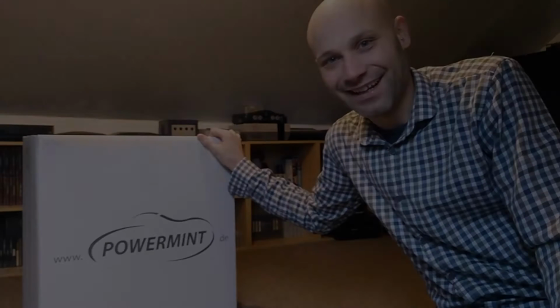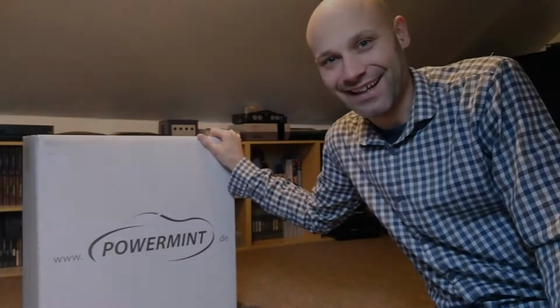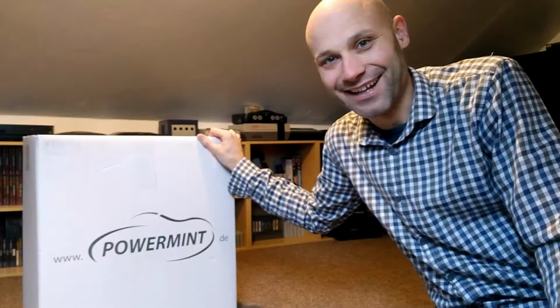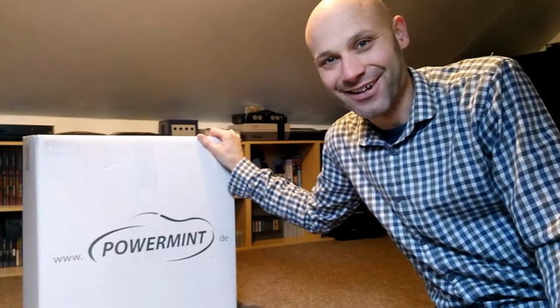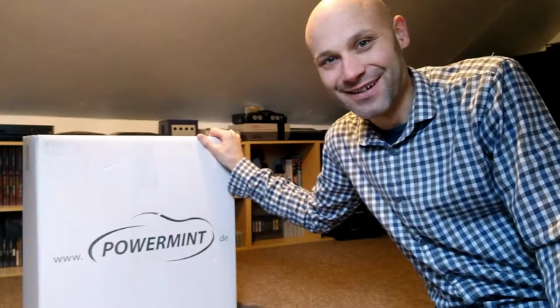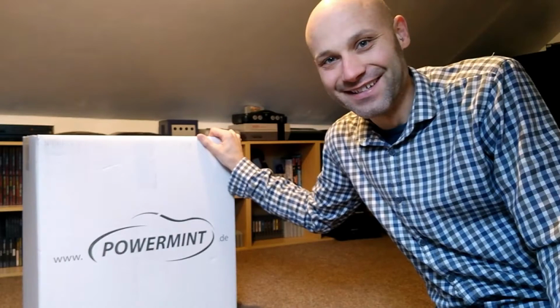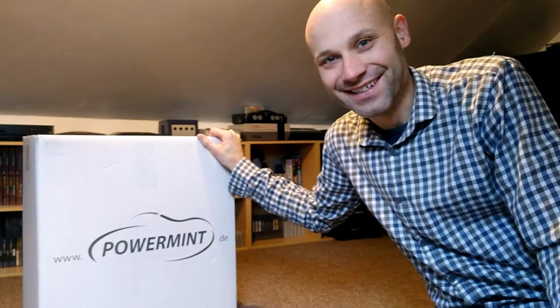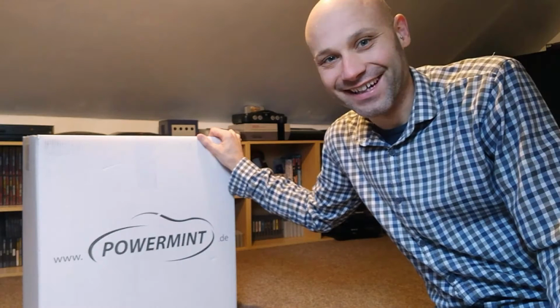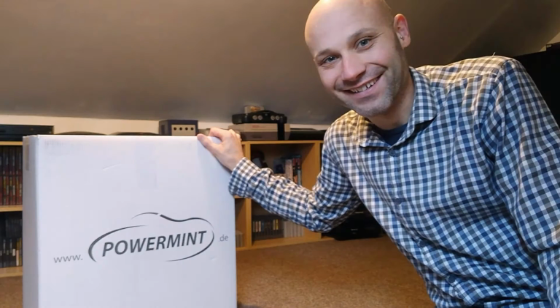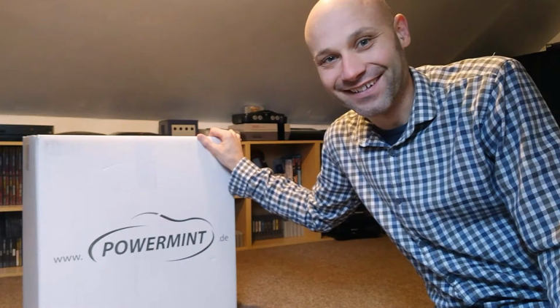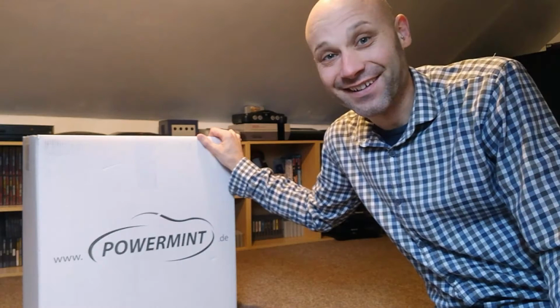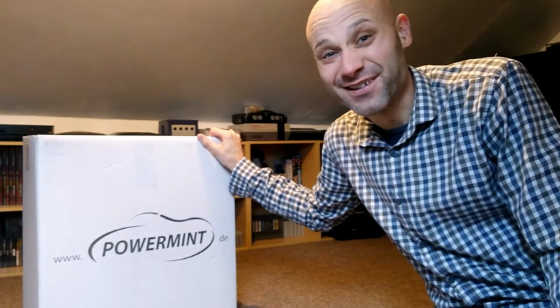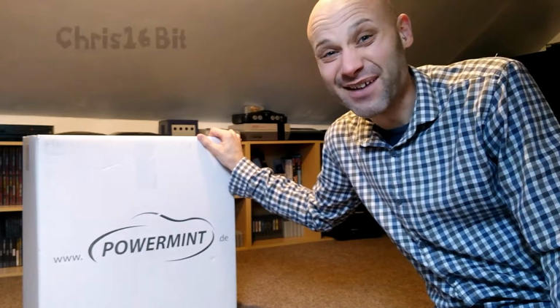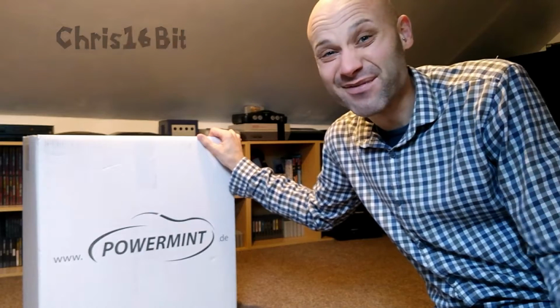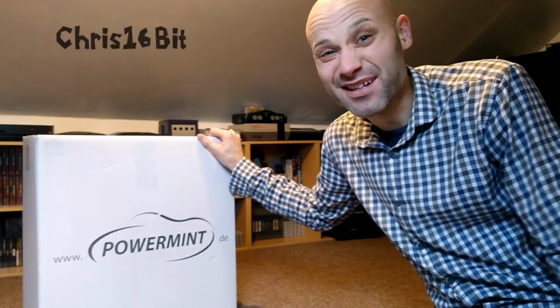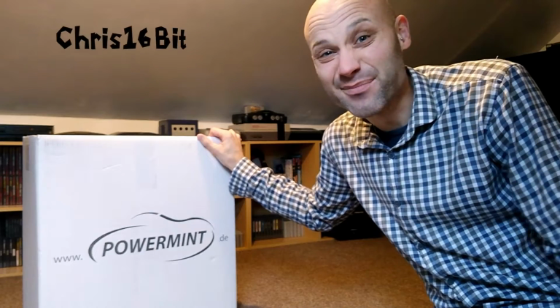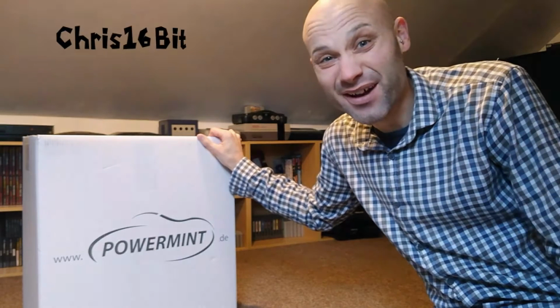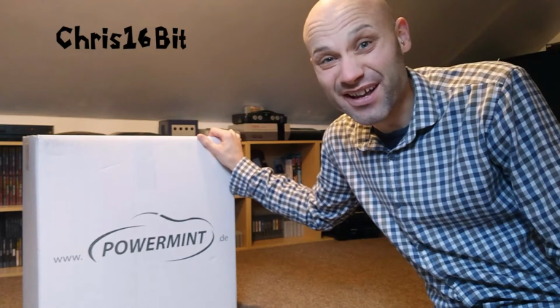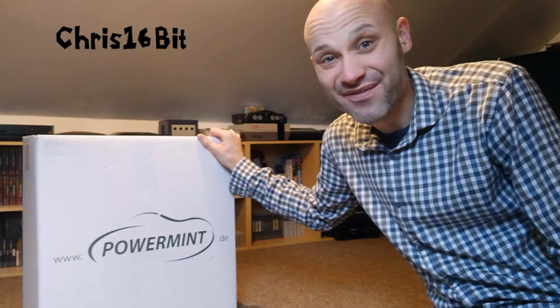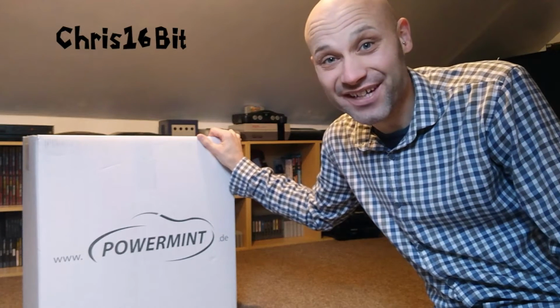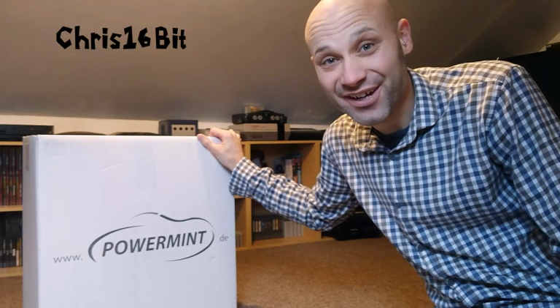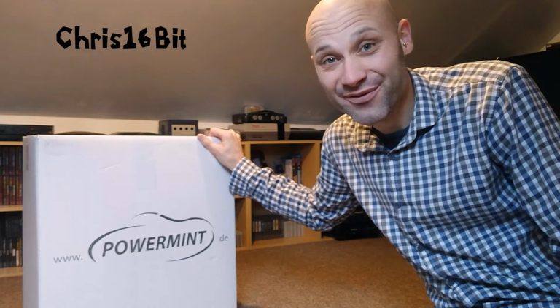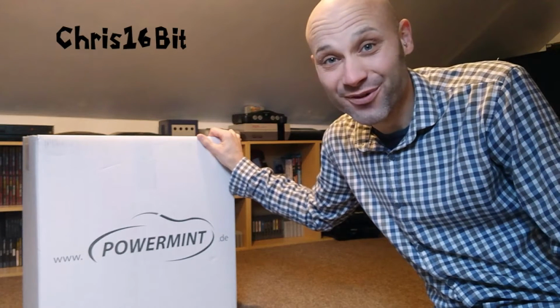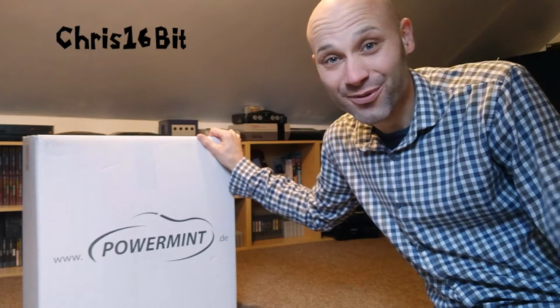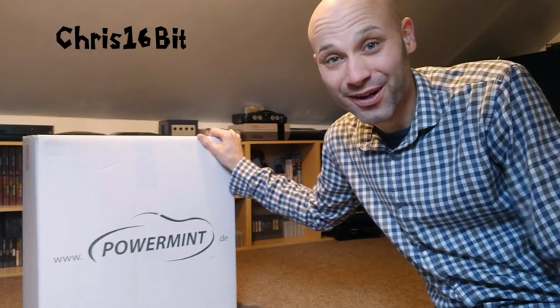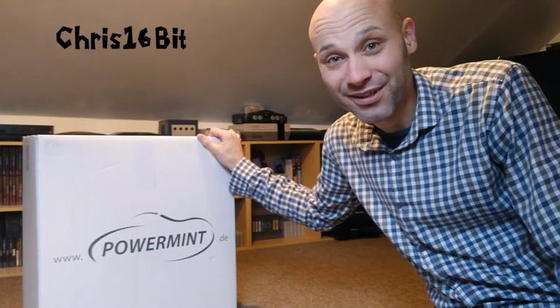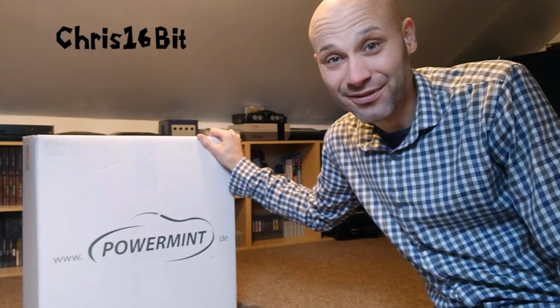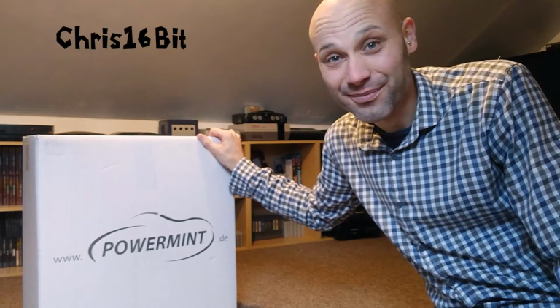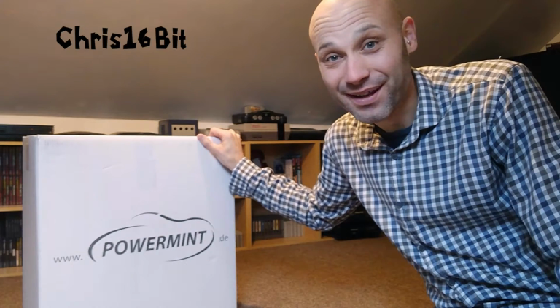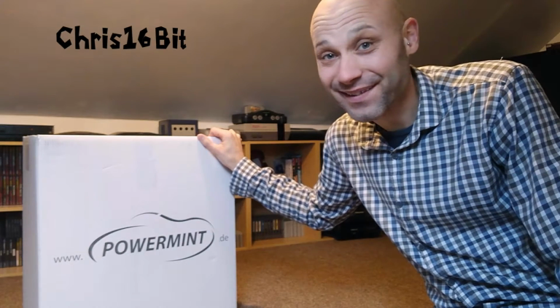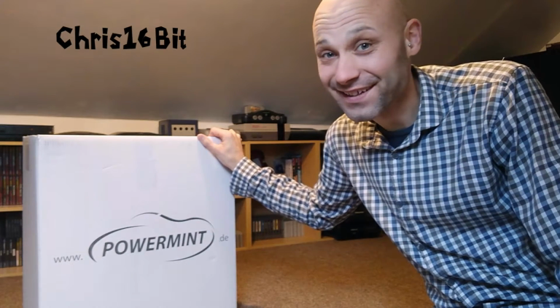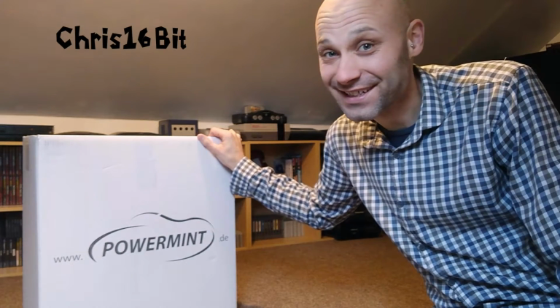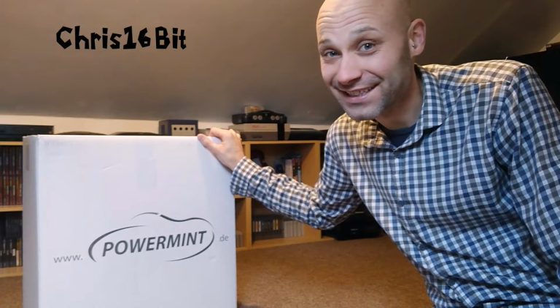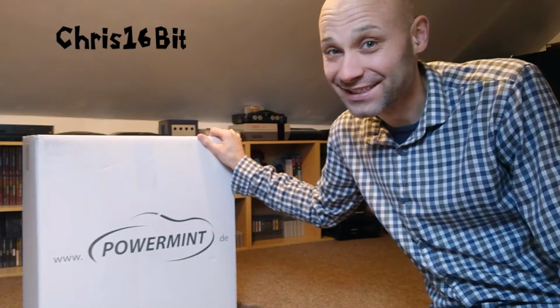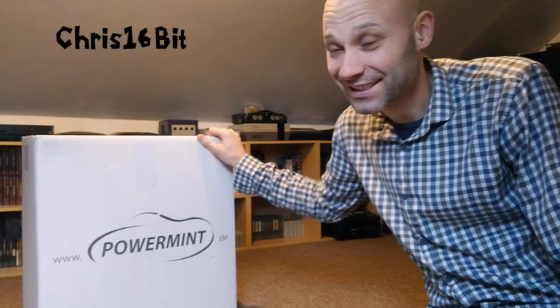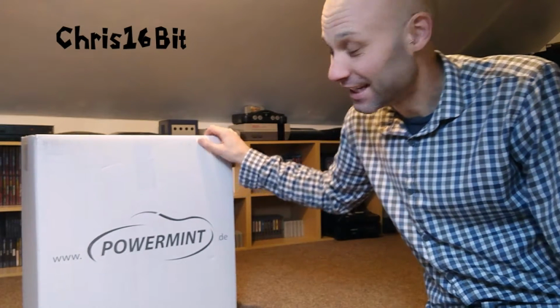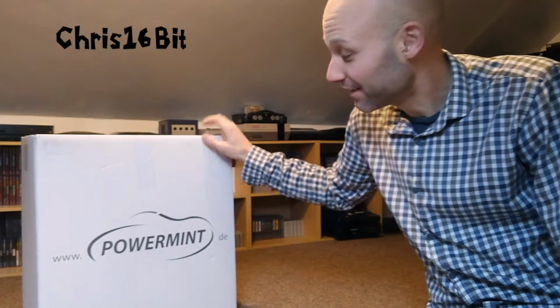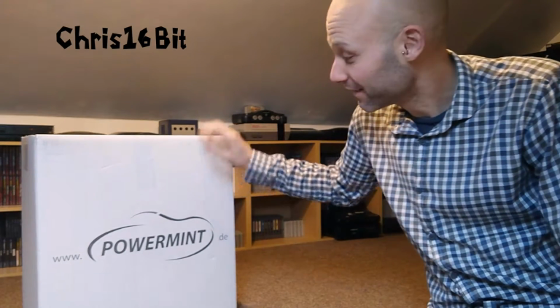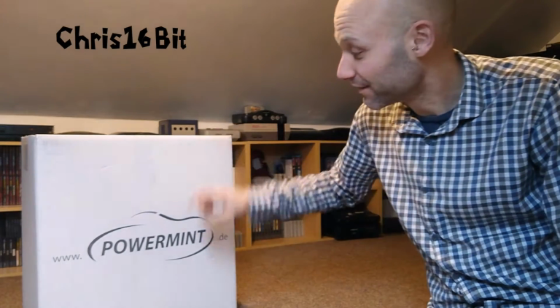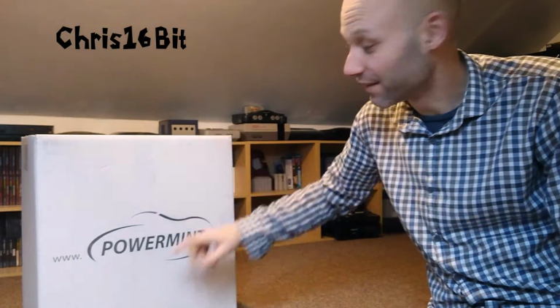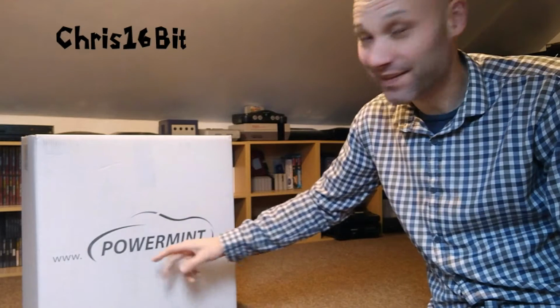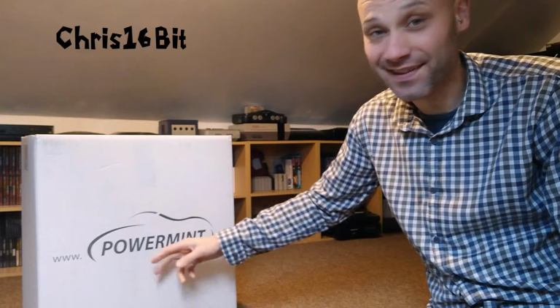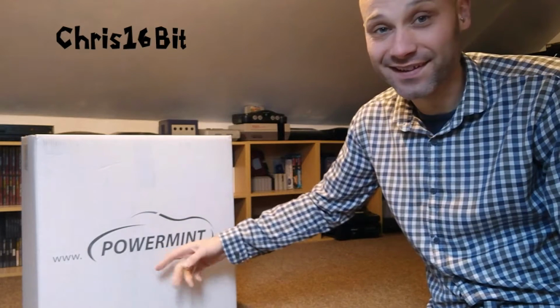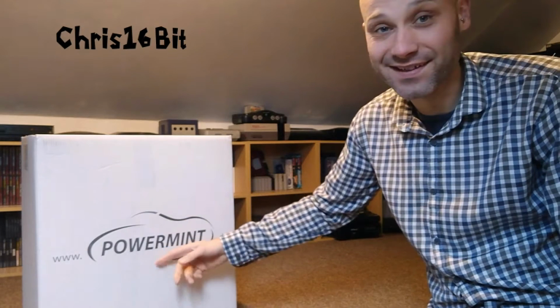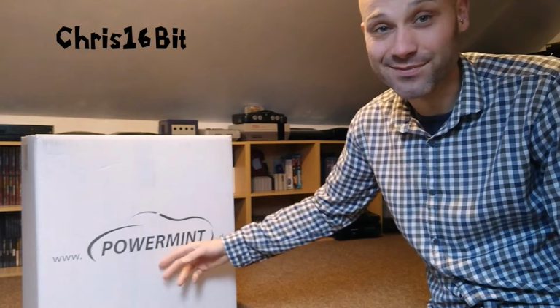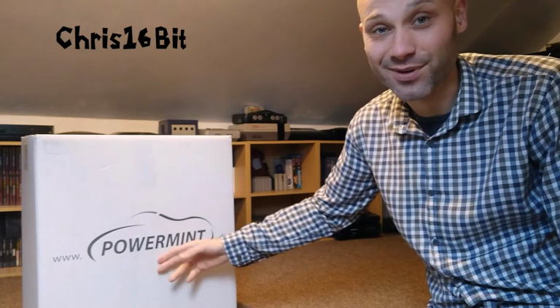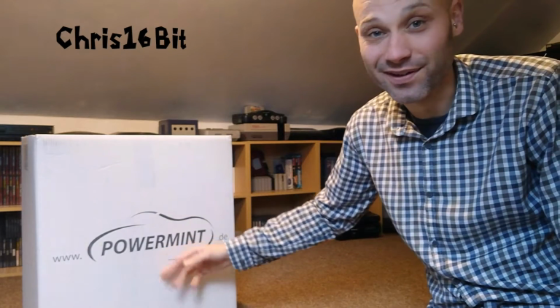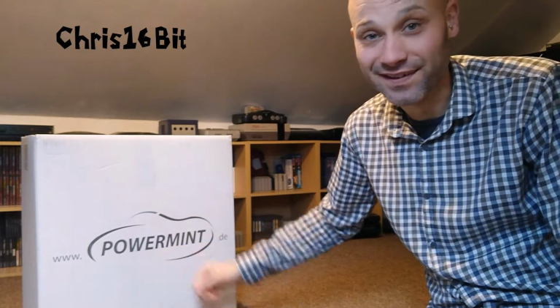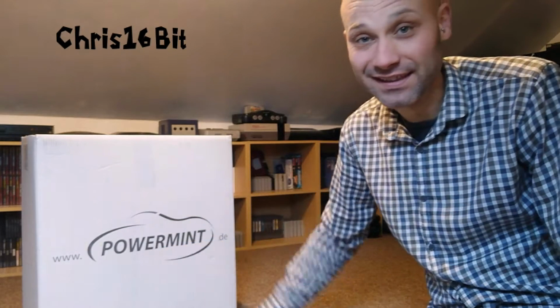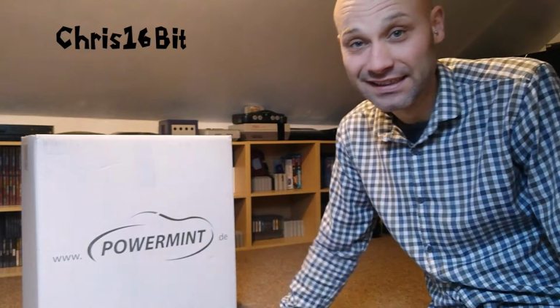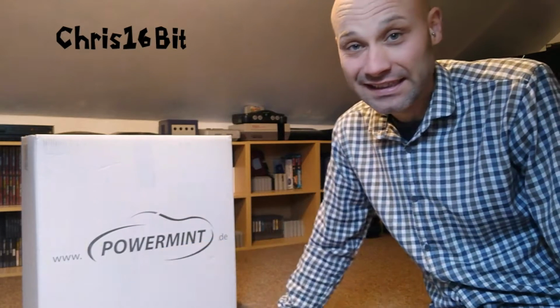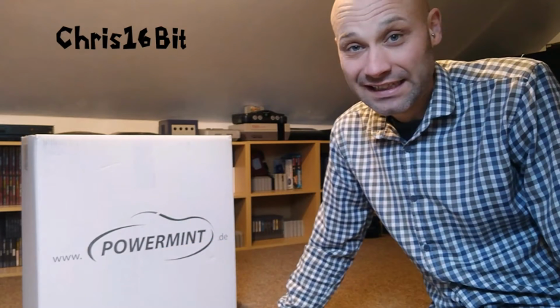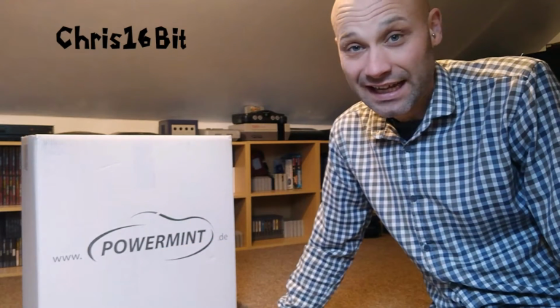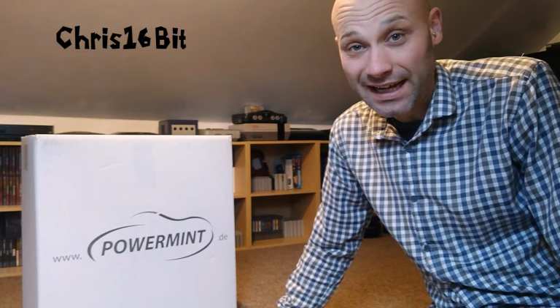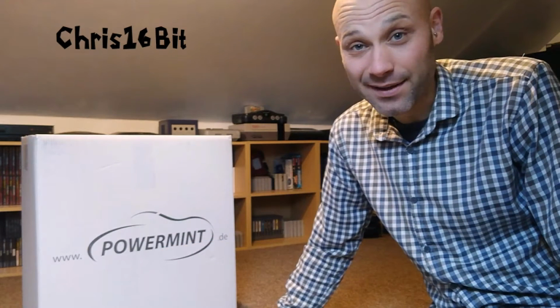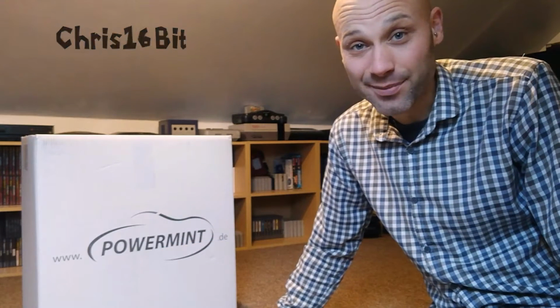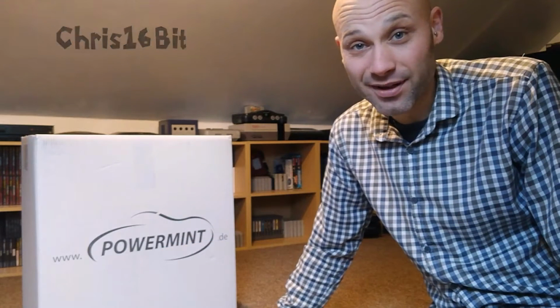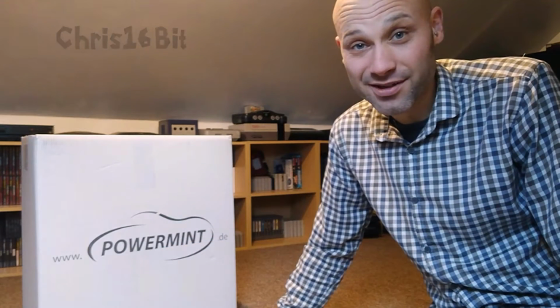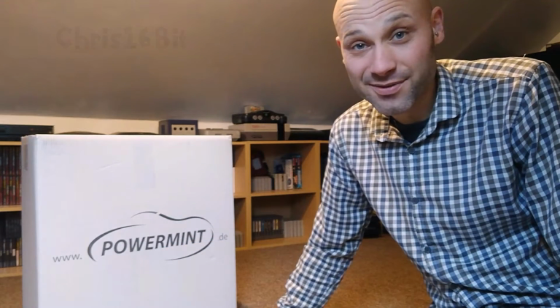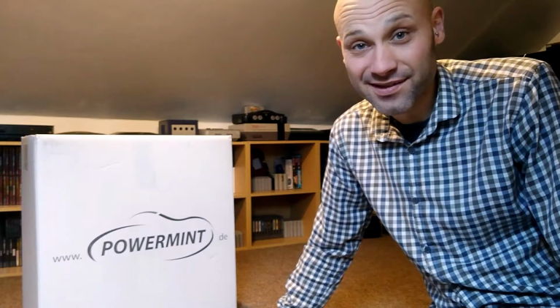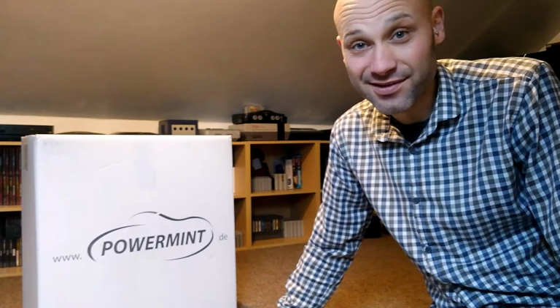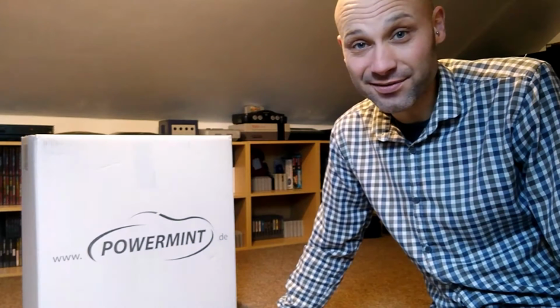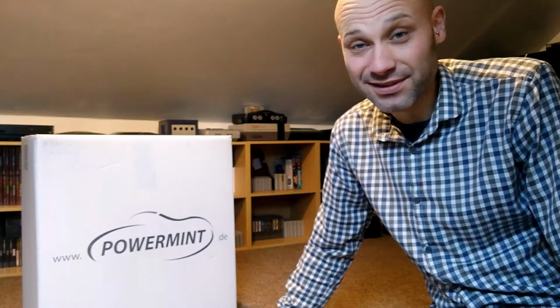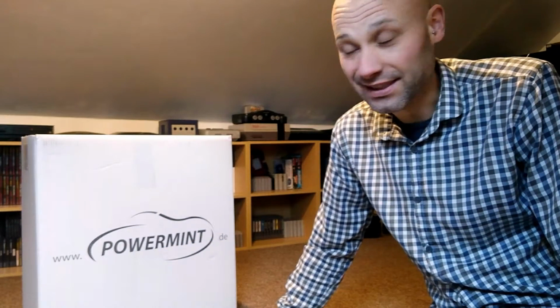Hello Internet! So I haven't done a bike video for a while, that's going to change today because I've got this exciting box here, and a part to install today.